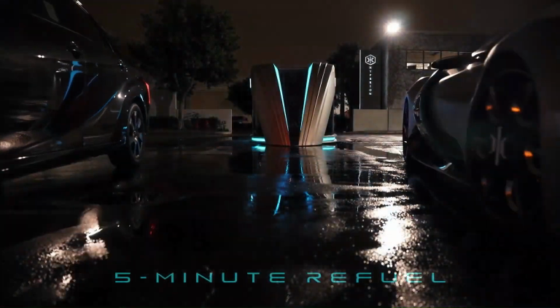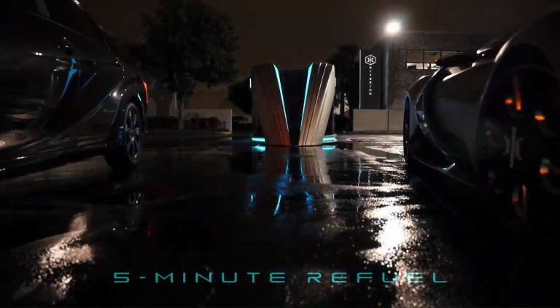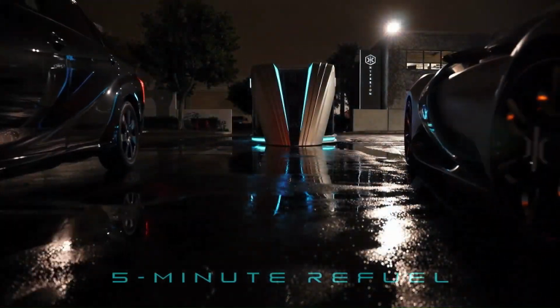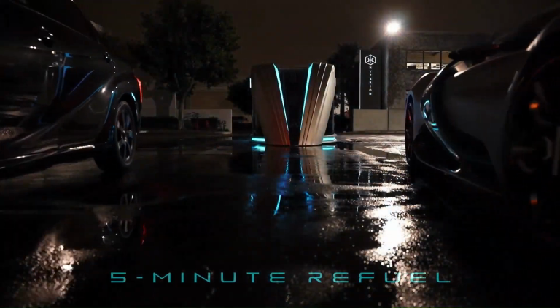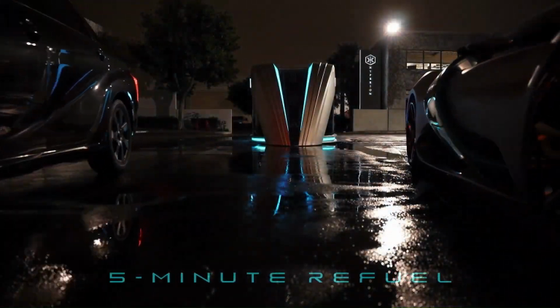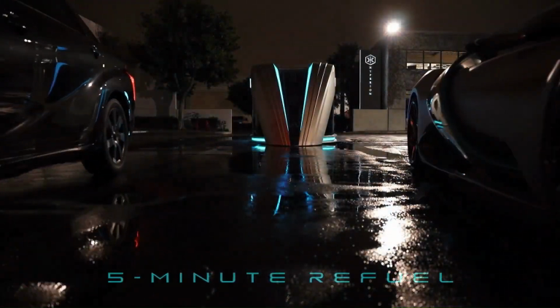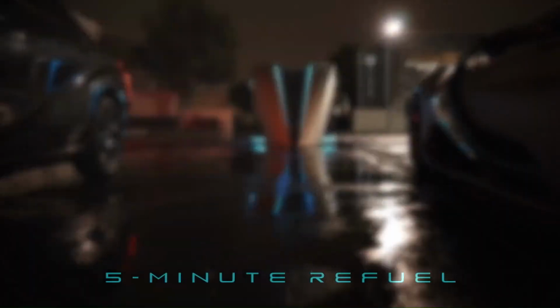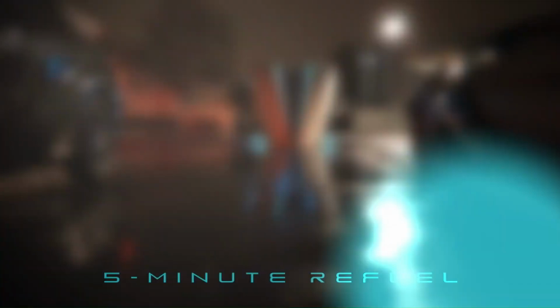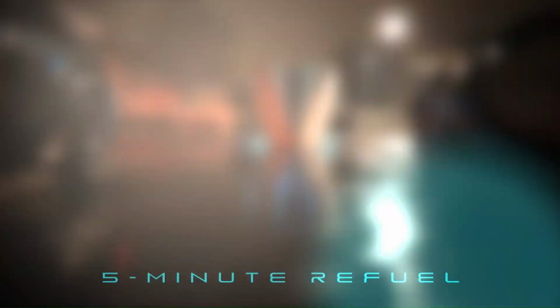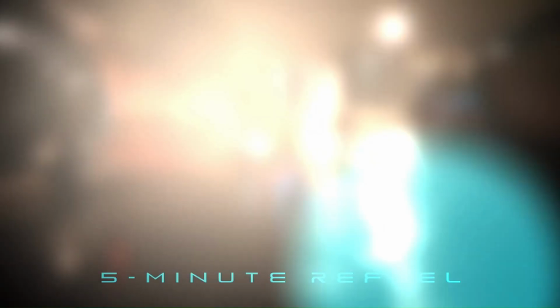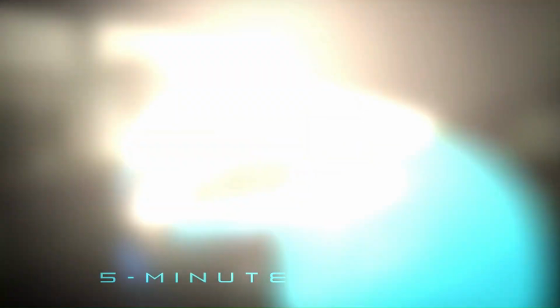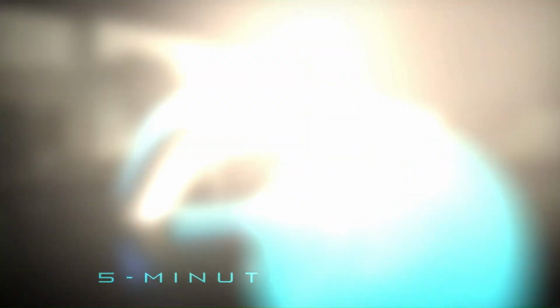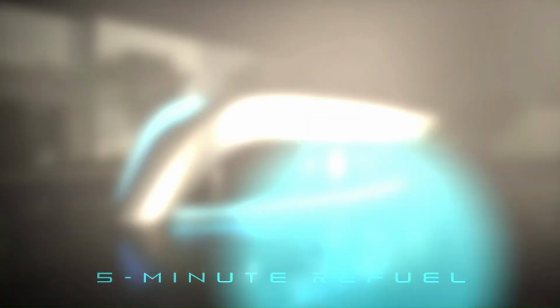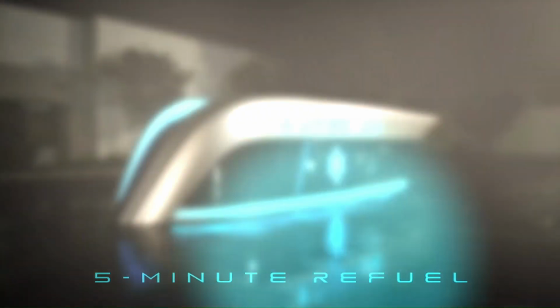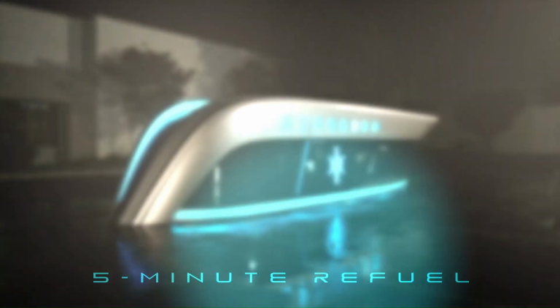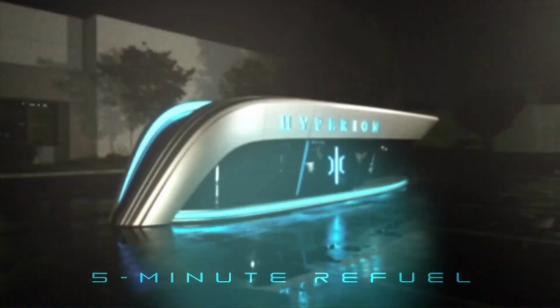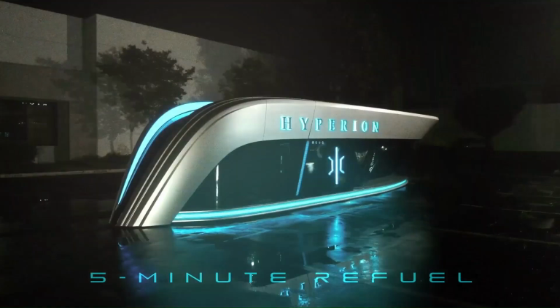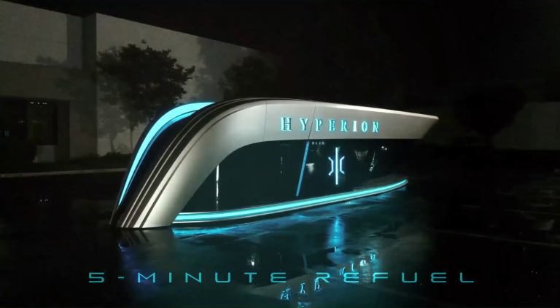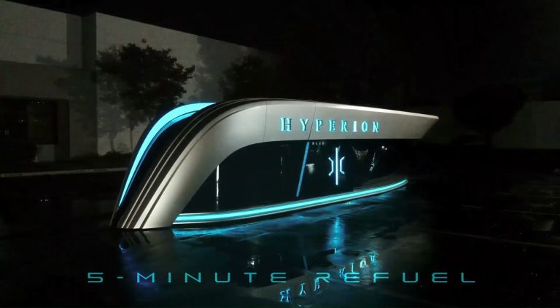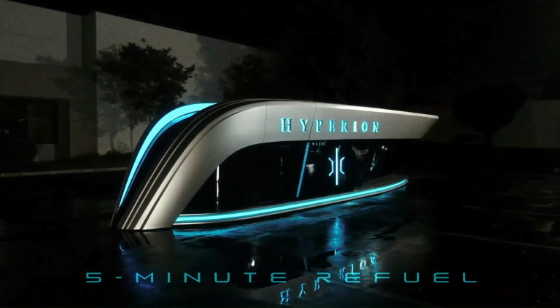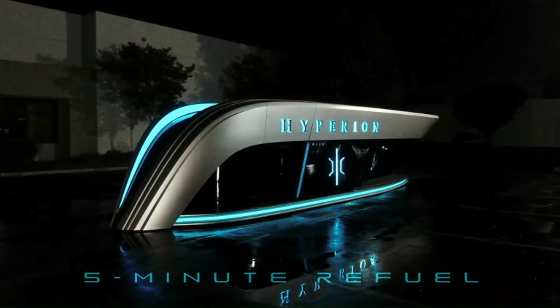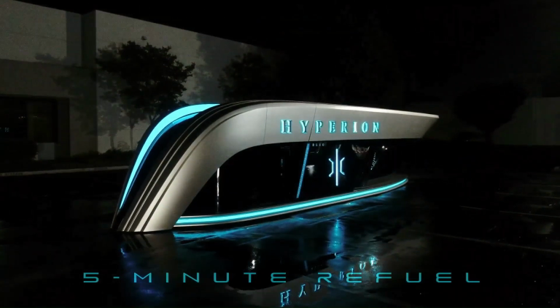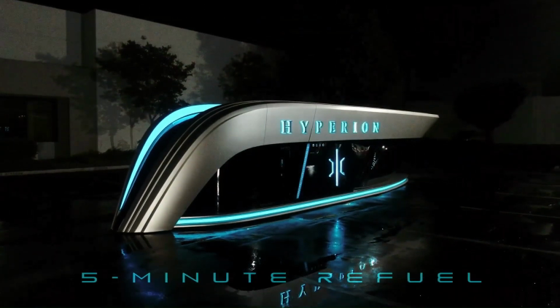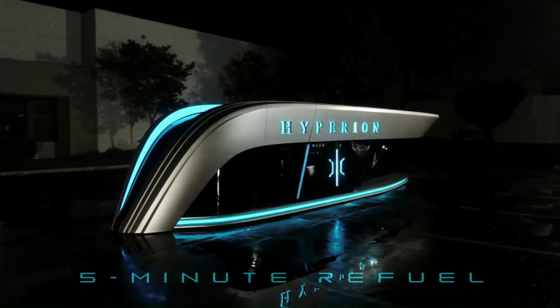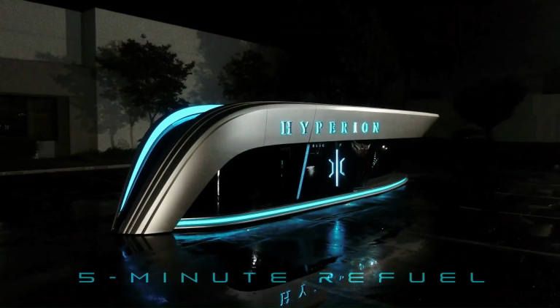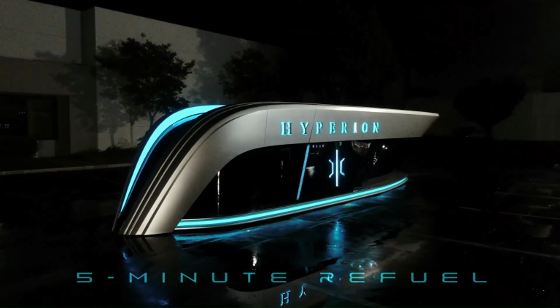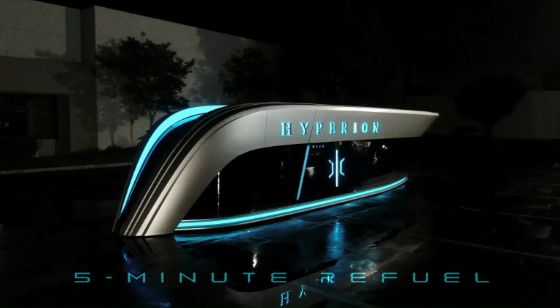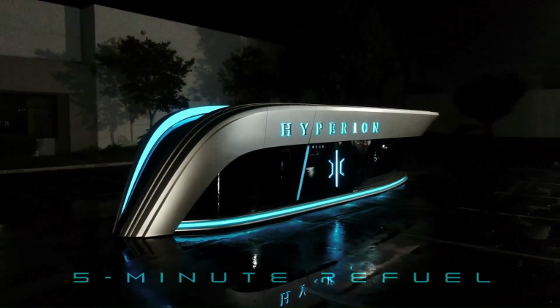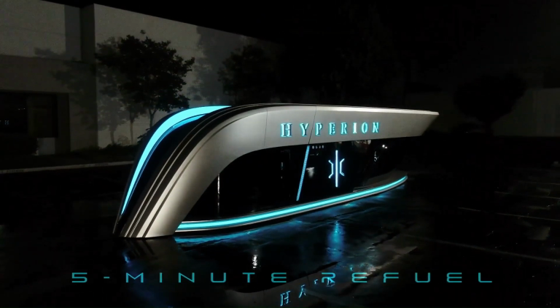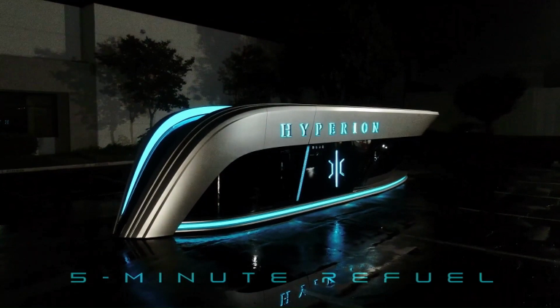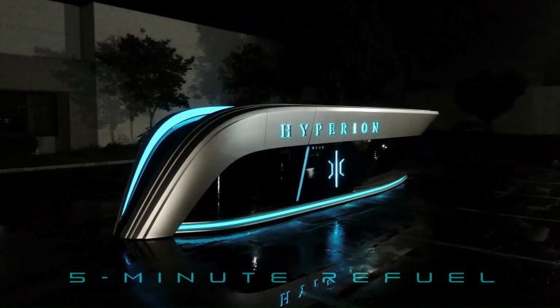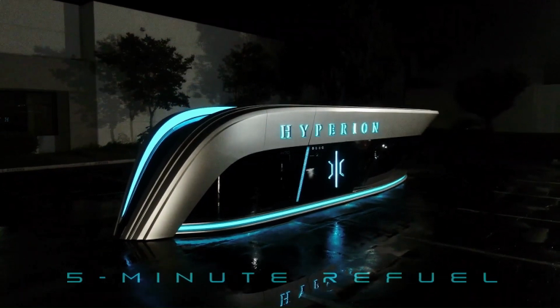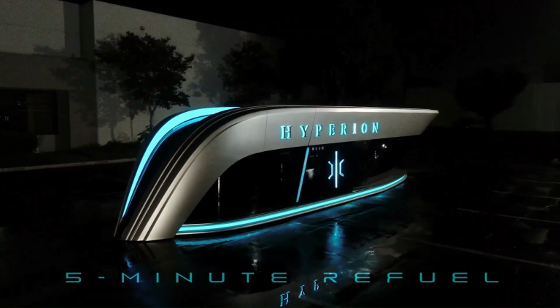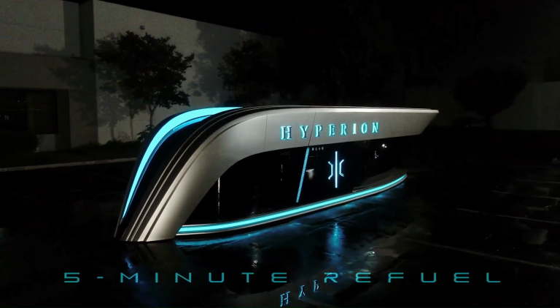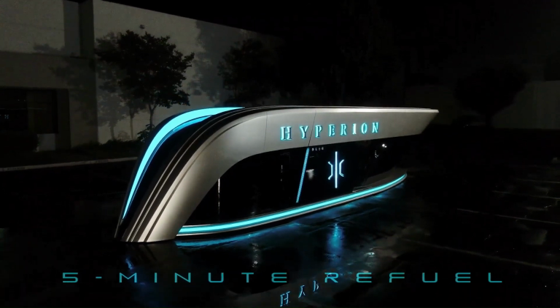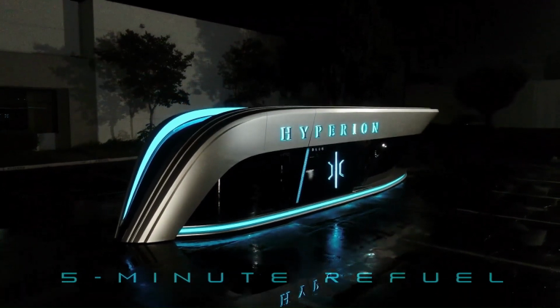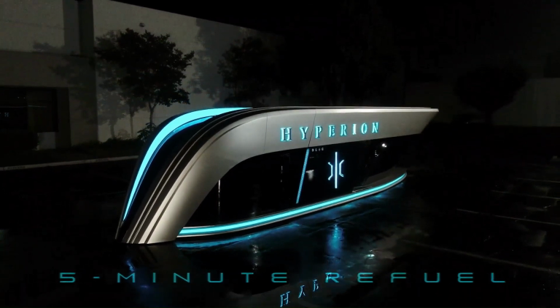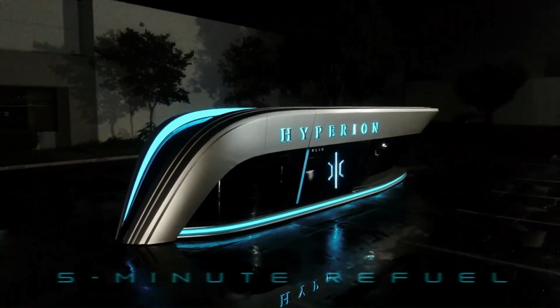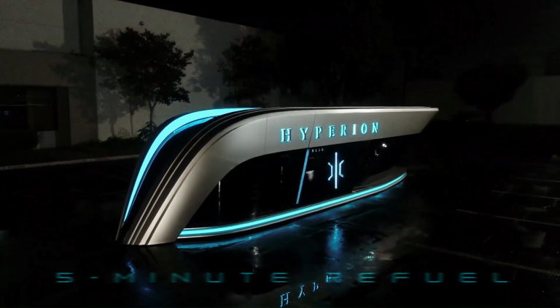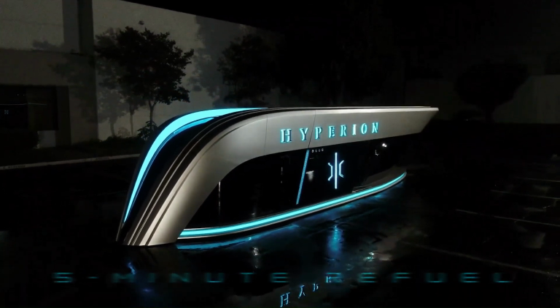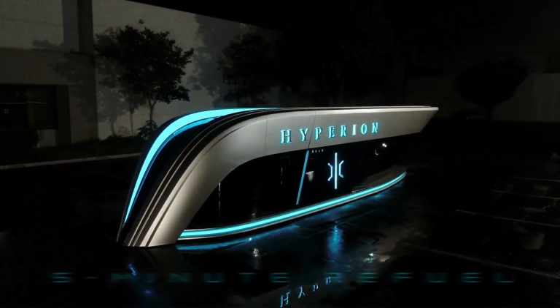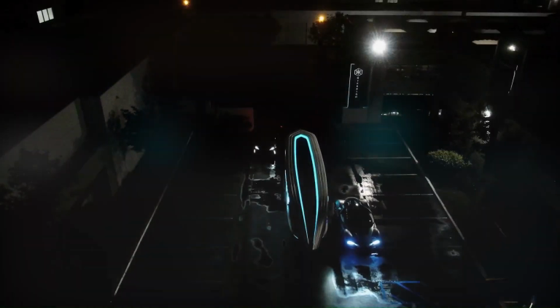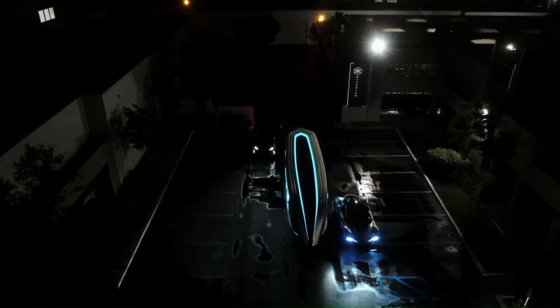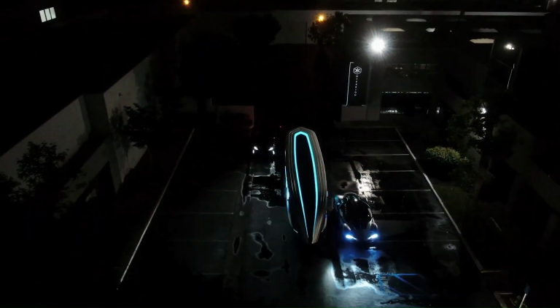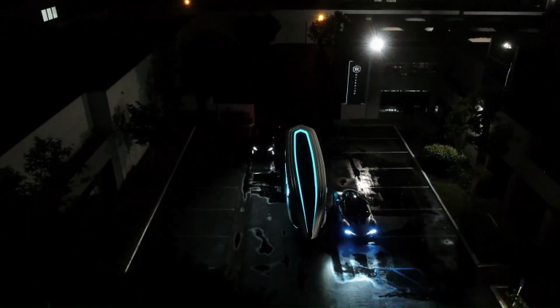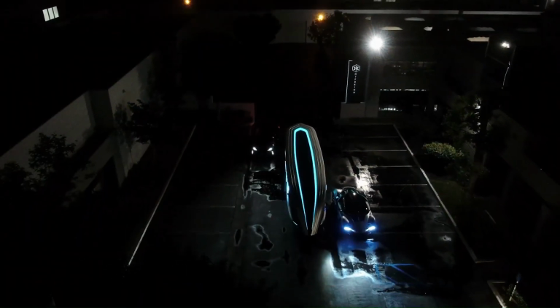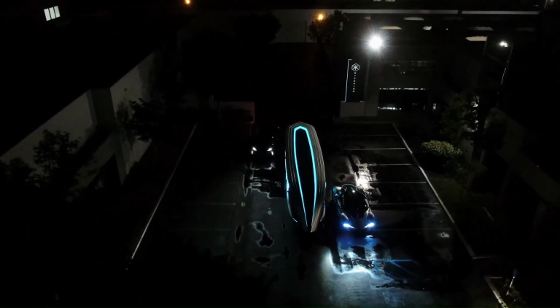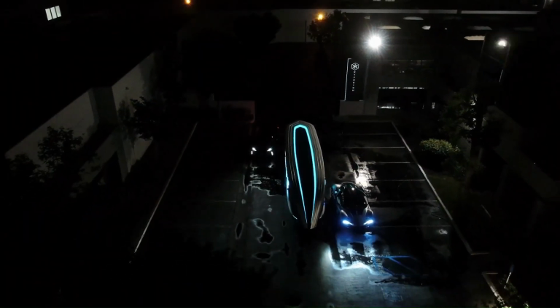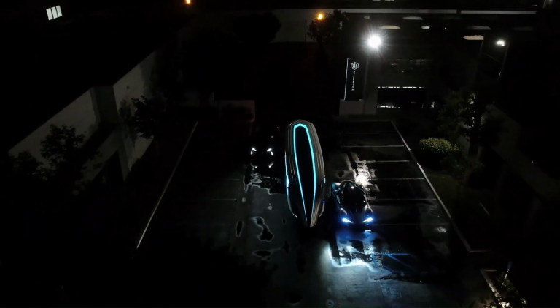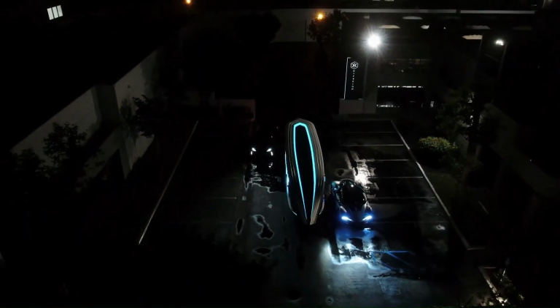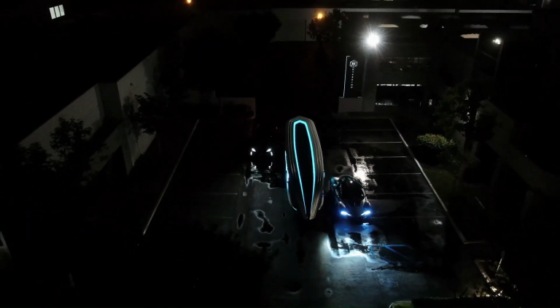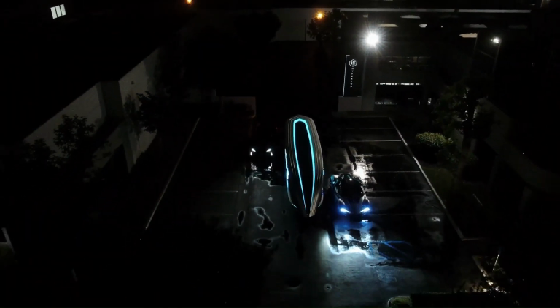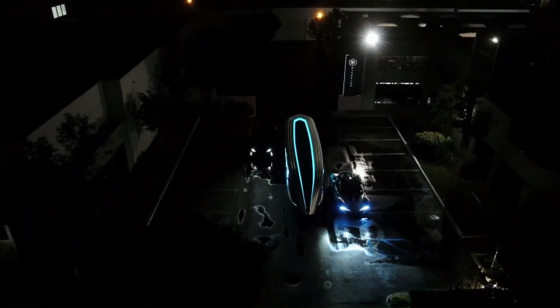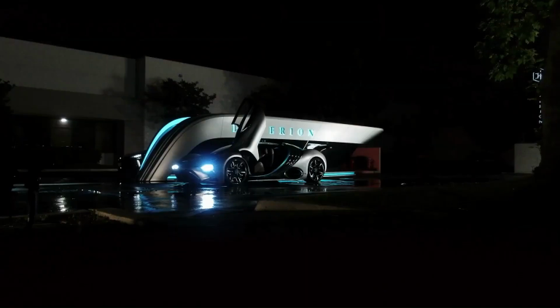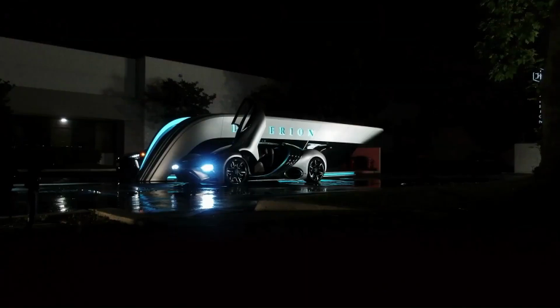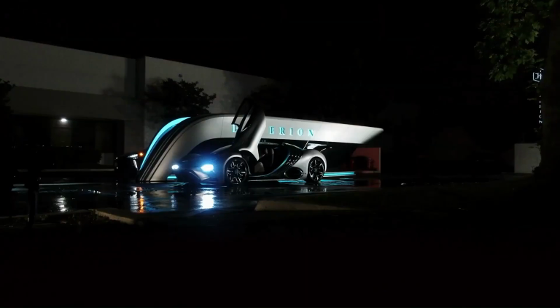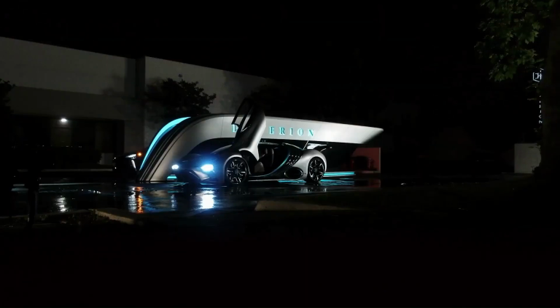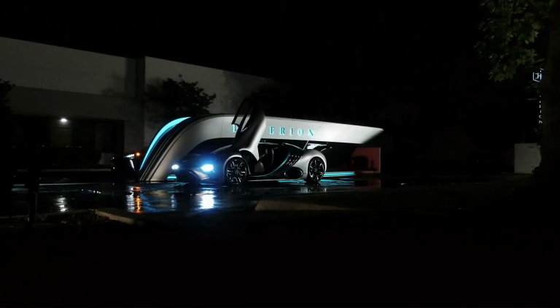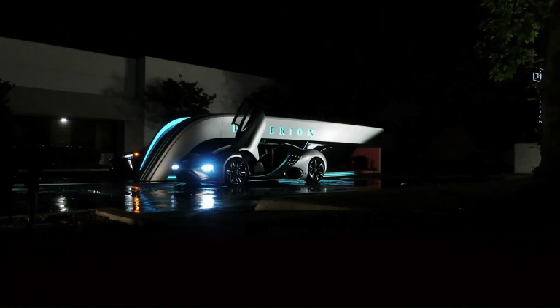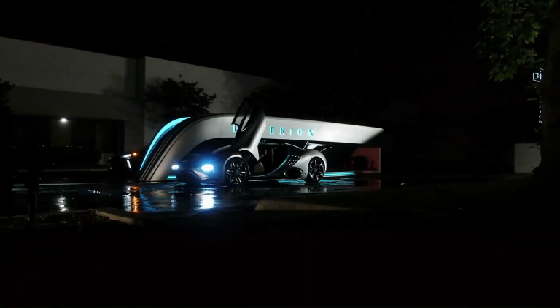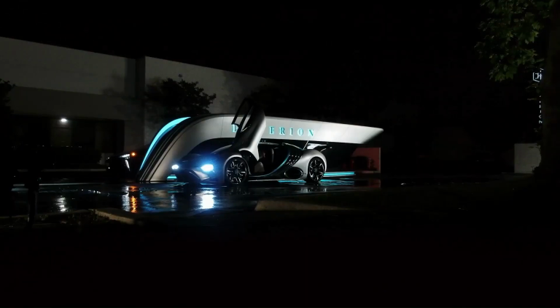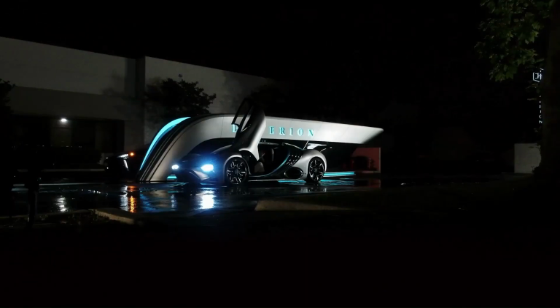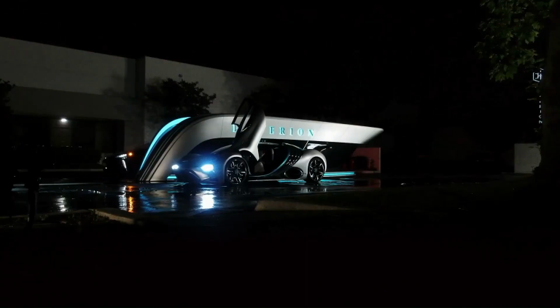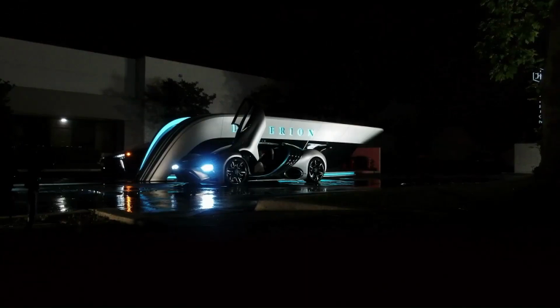Utilizing hydrogen ion storage technology, Hyperfuel Mobile Stations address the primary challenges relating to refueling and recharging infrastructure facing many commercial hydrogen trucks and battery cars on the road today.